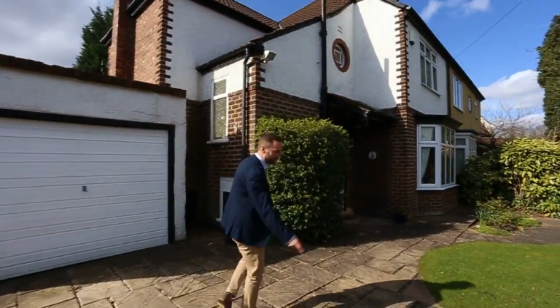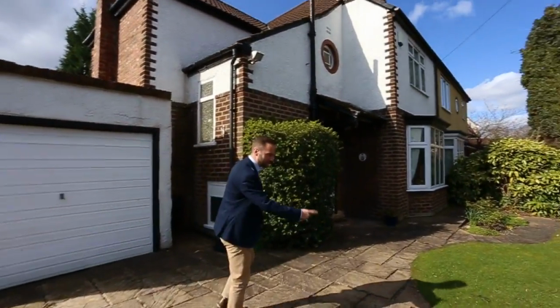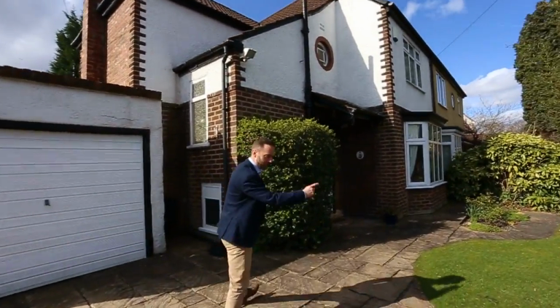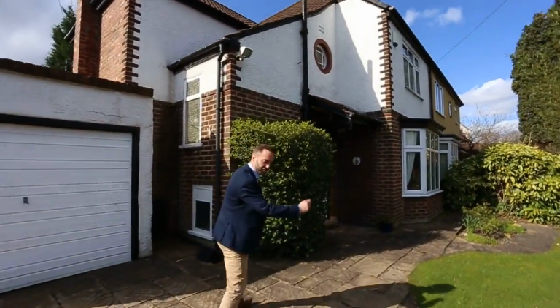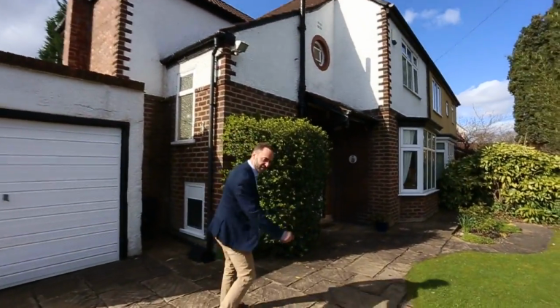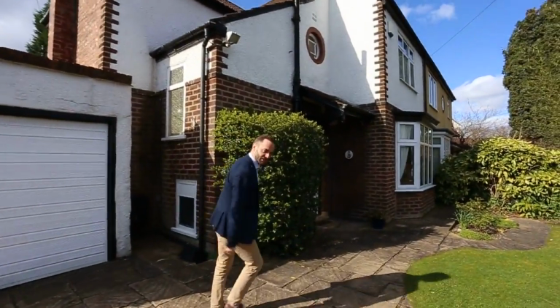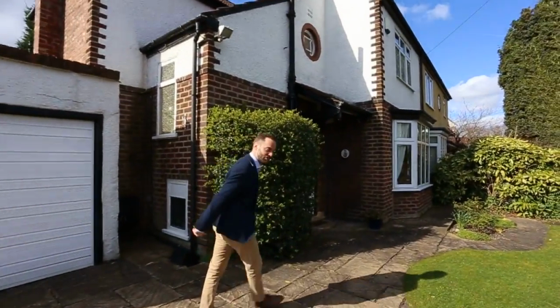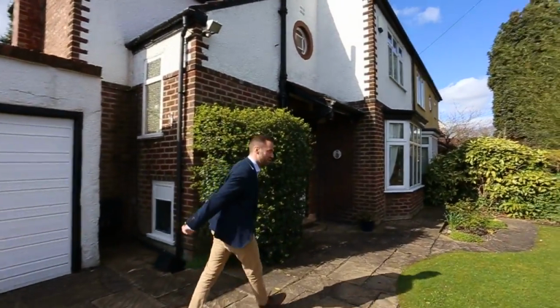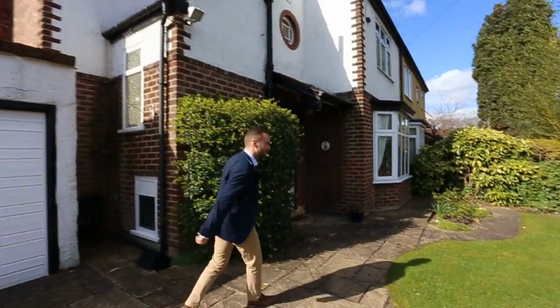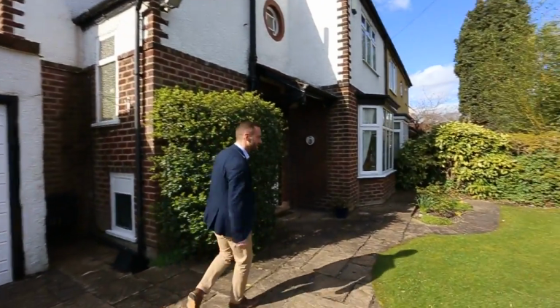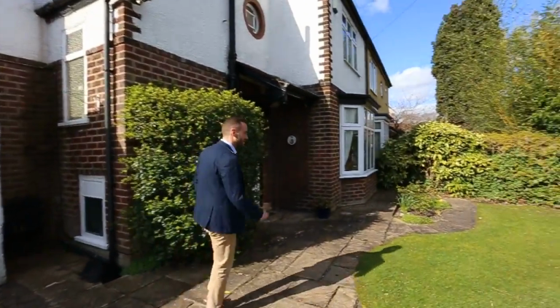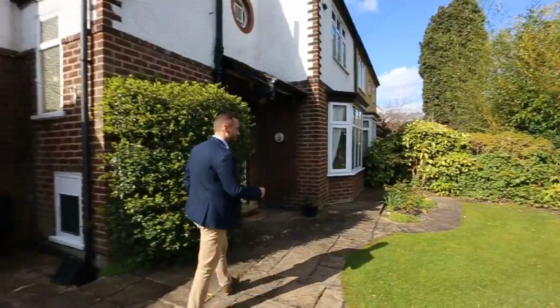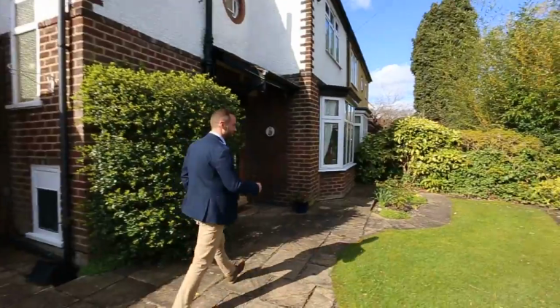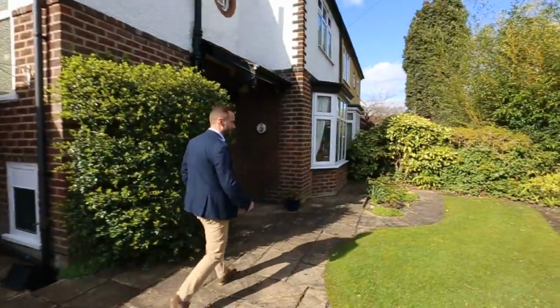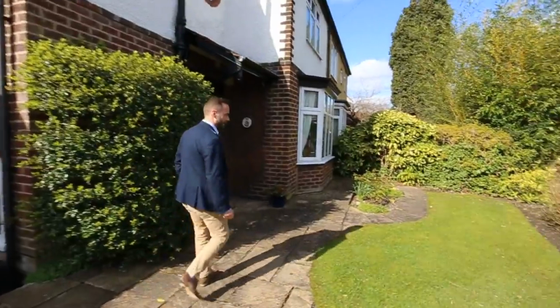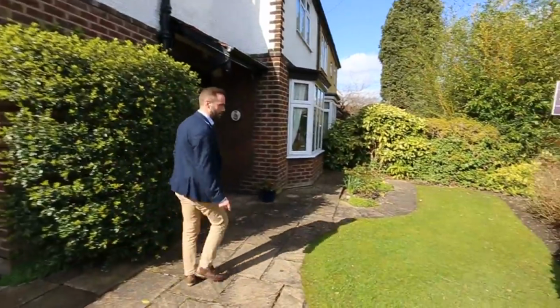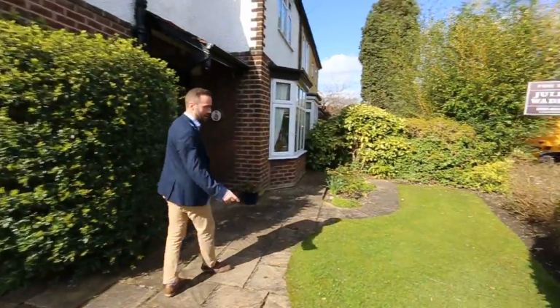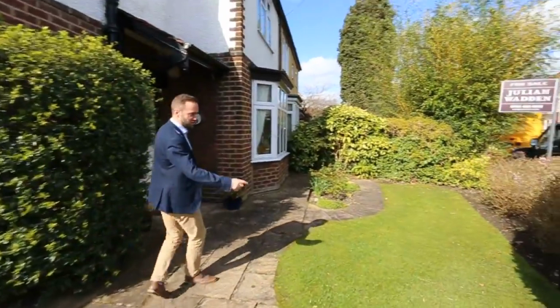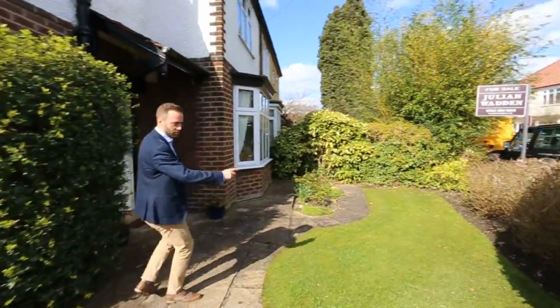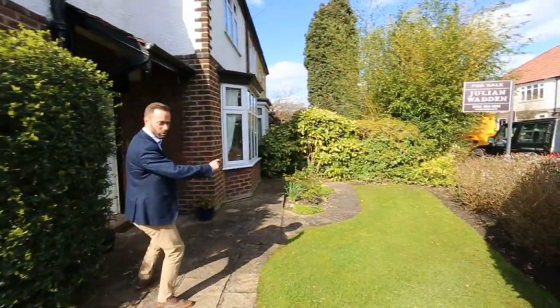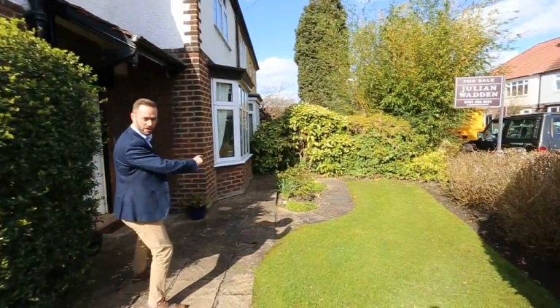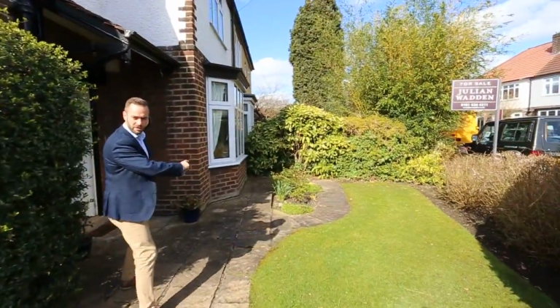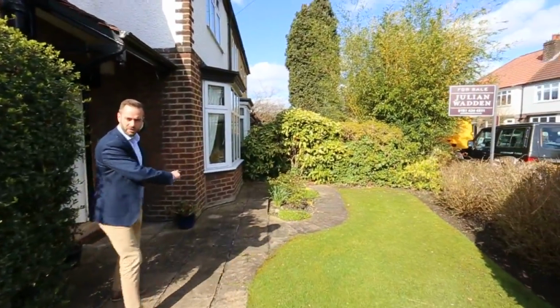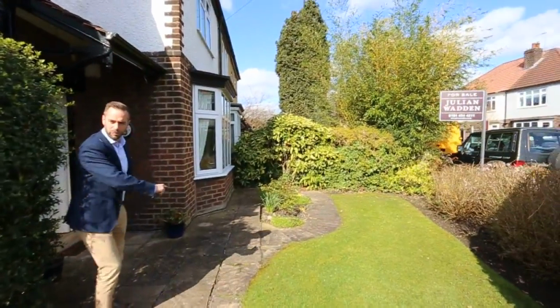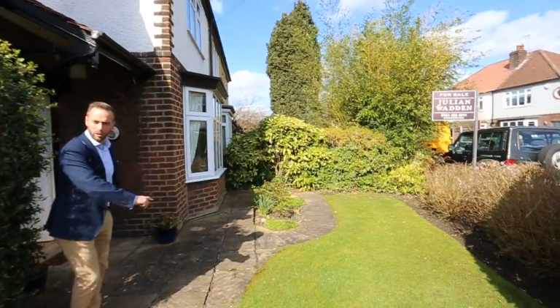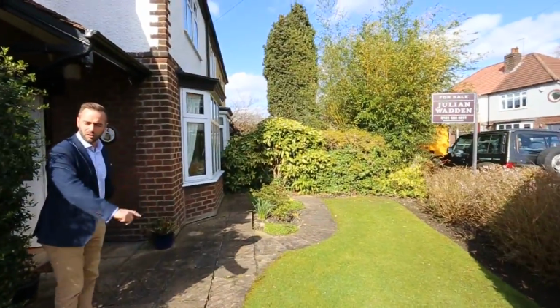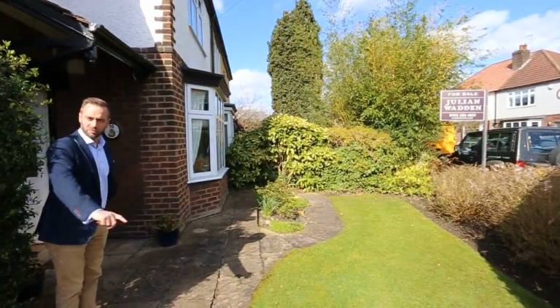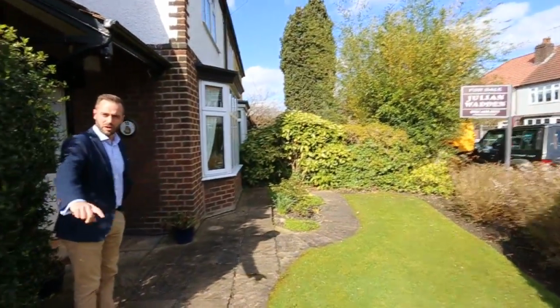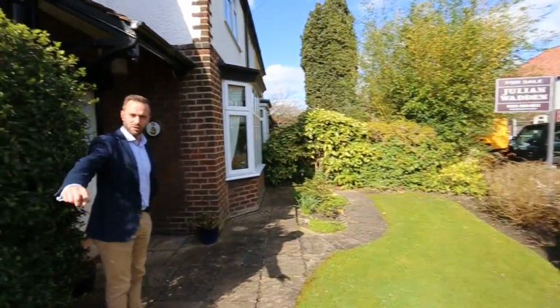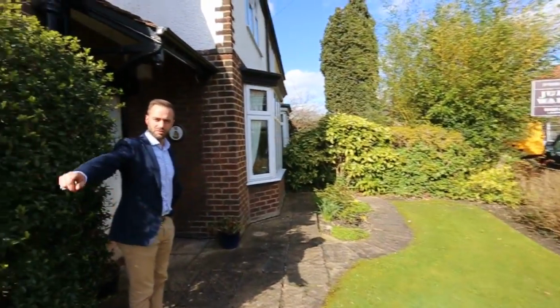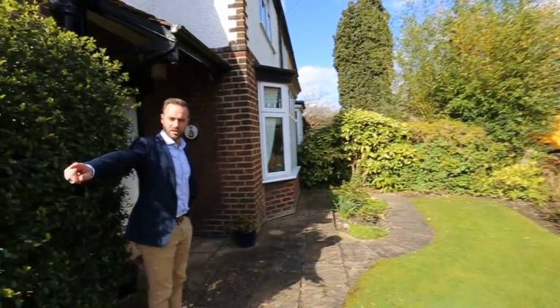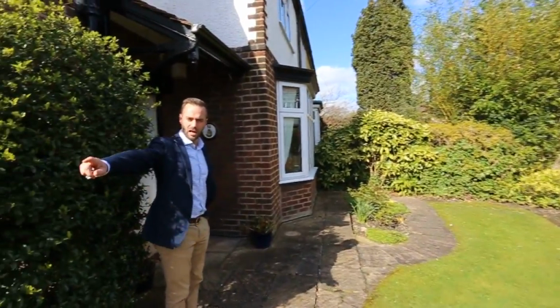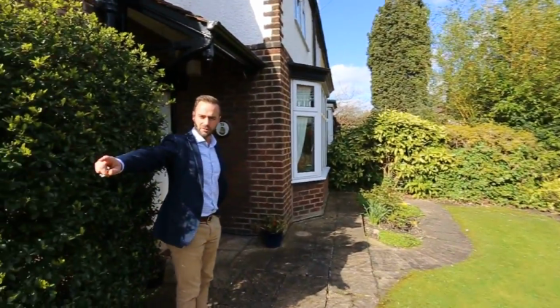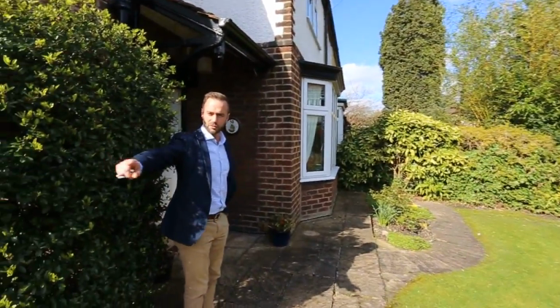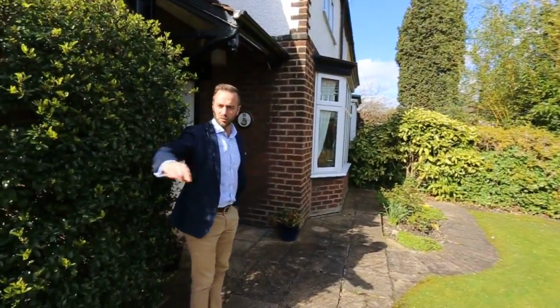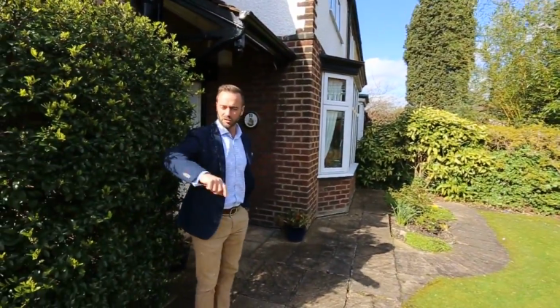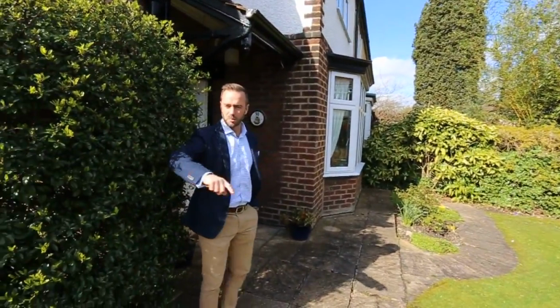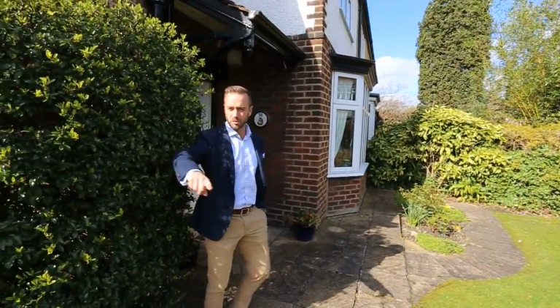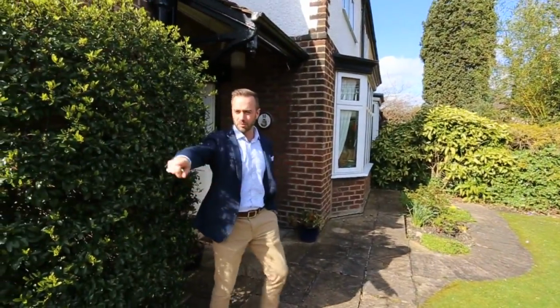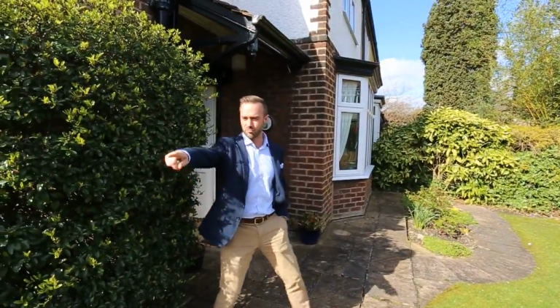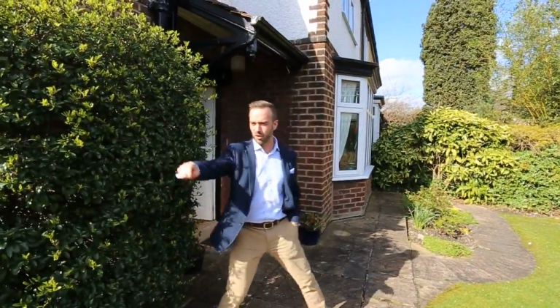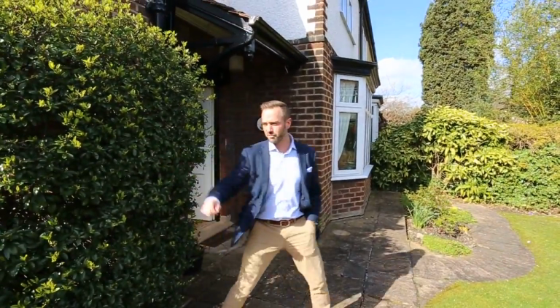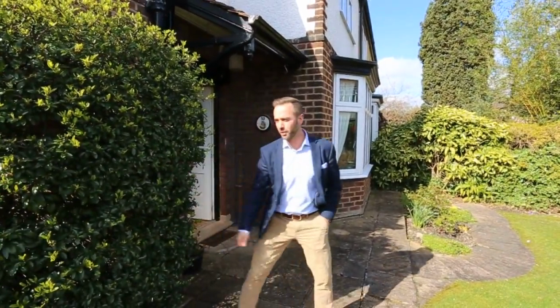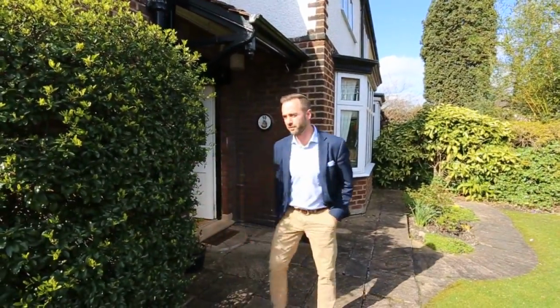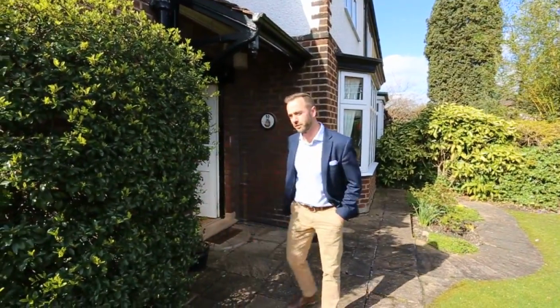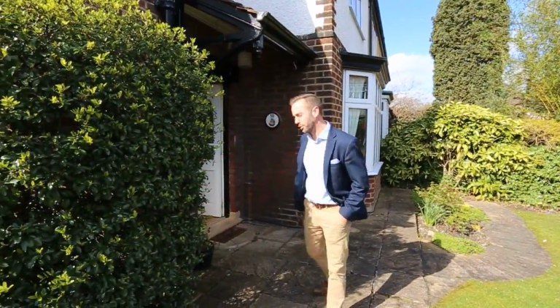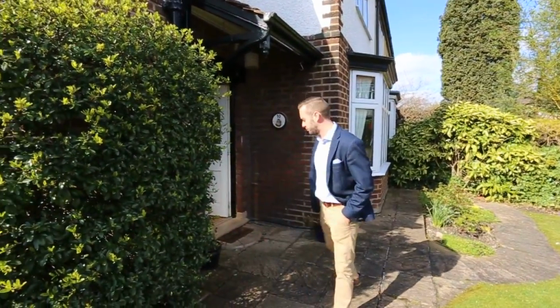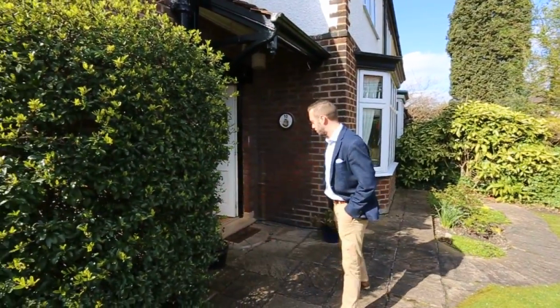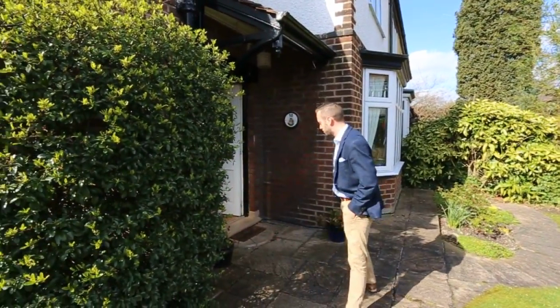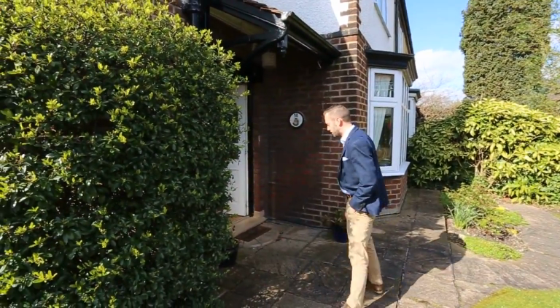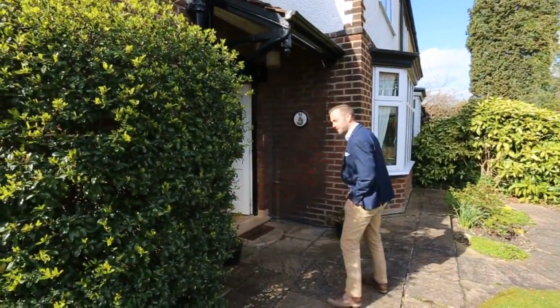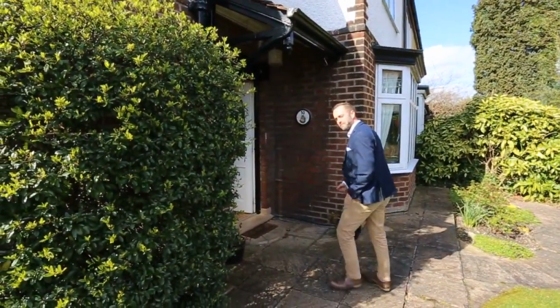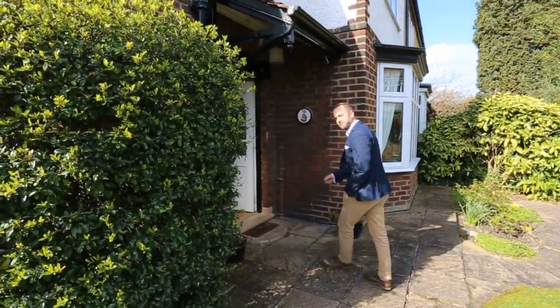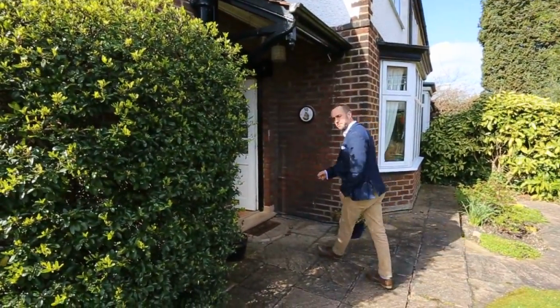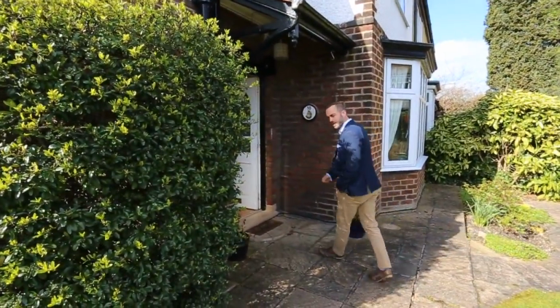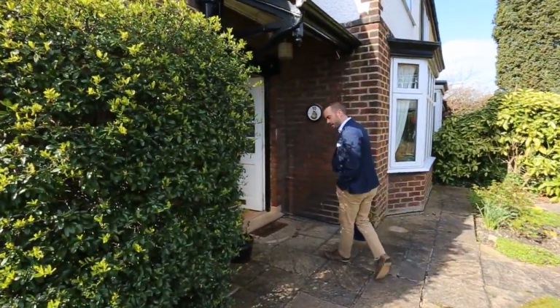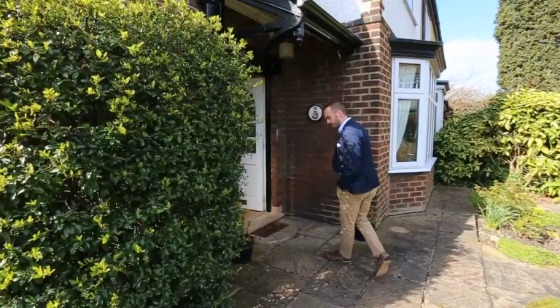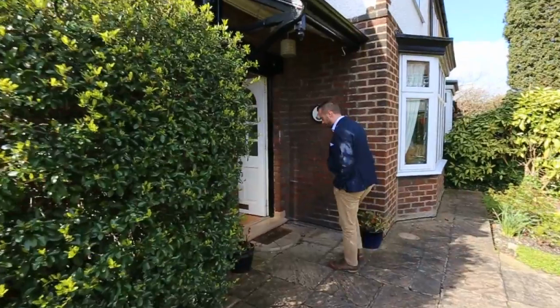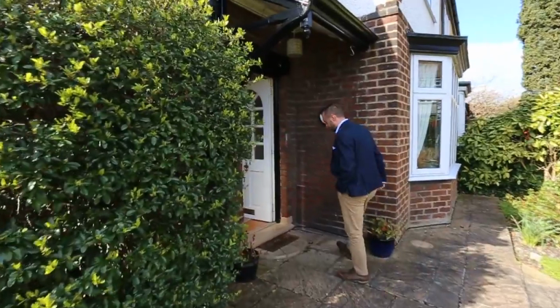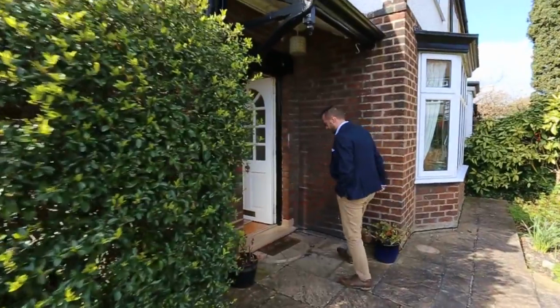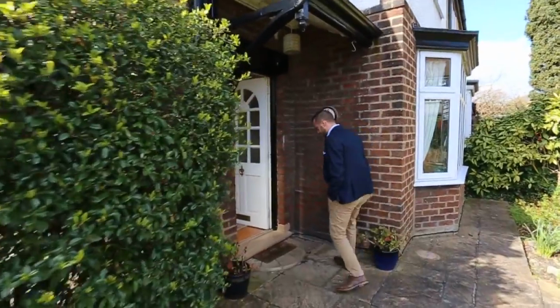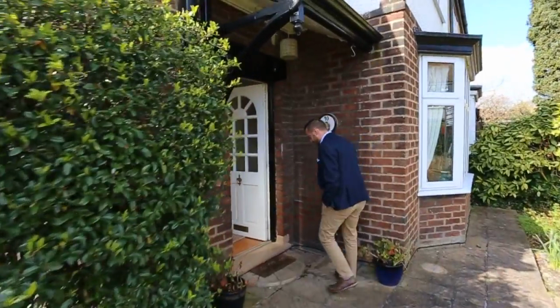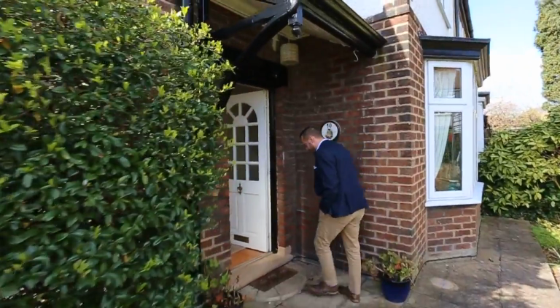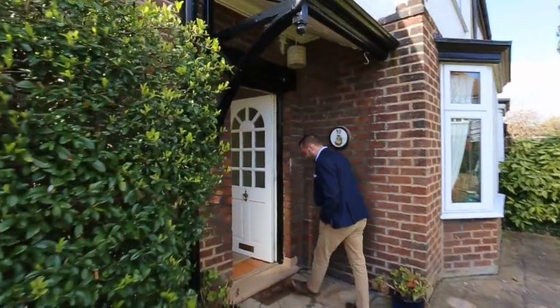Lovely frontage and loads of width in the plot as well. So you can of course open up the driveway if you want to, once you've extended.